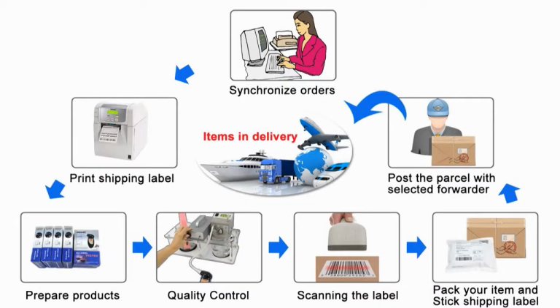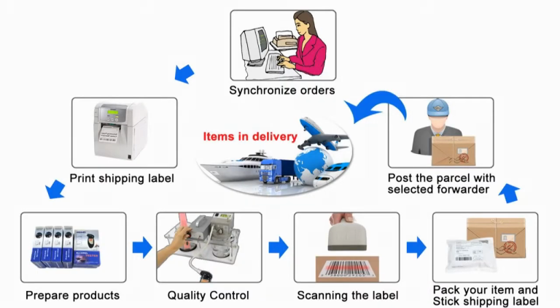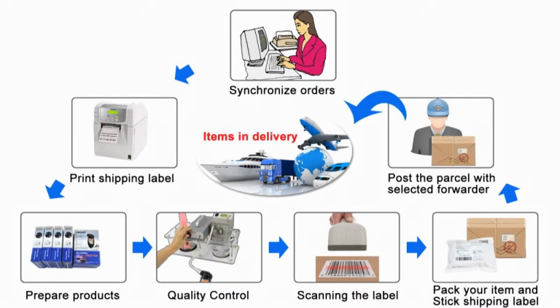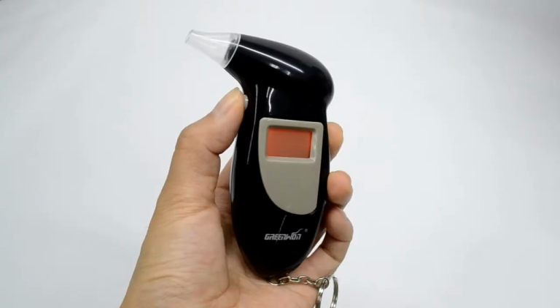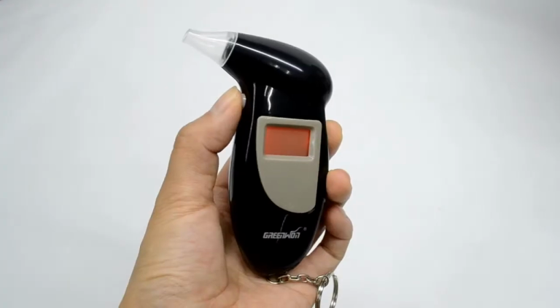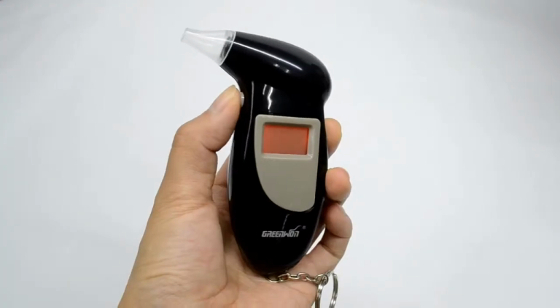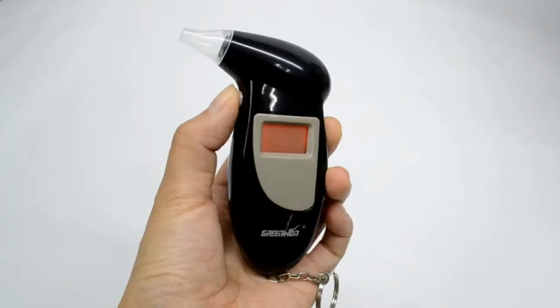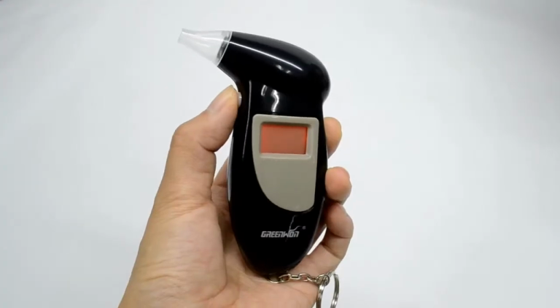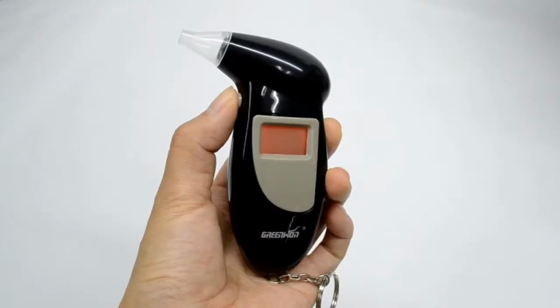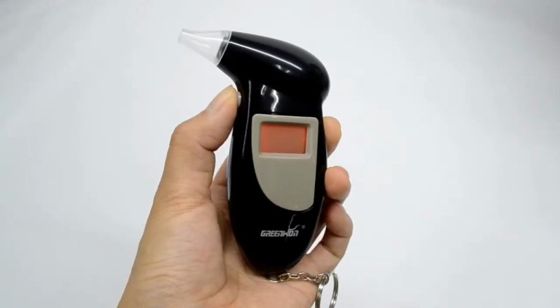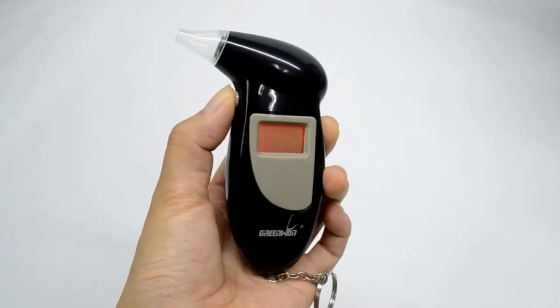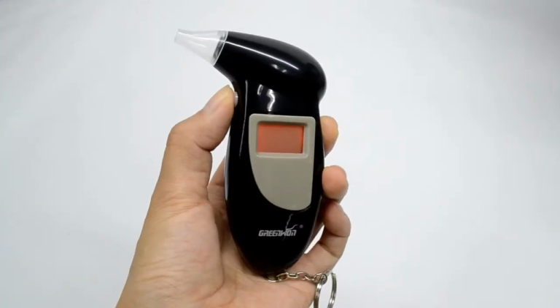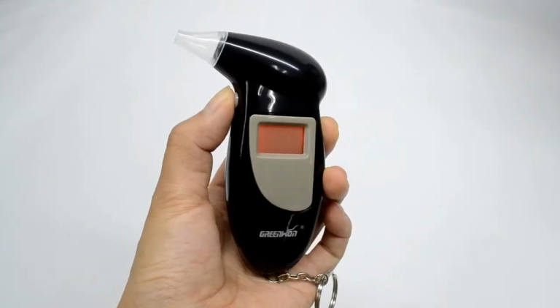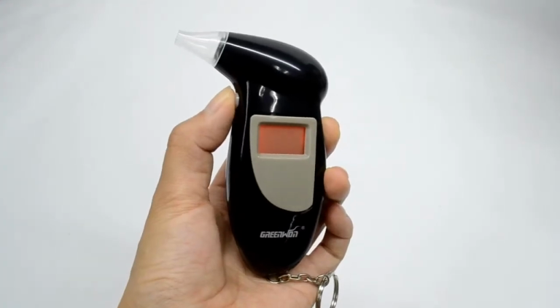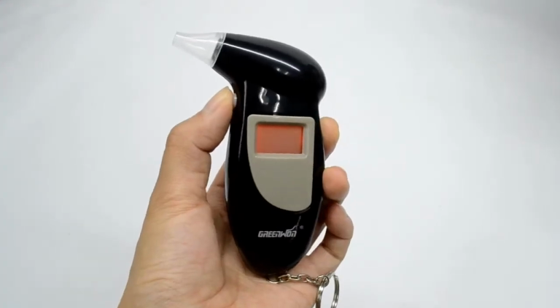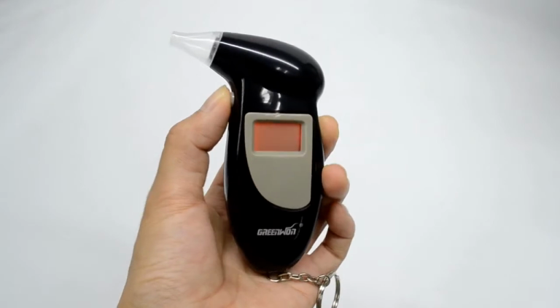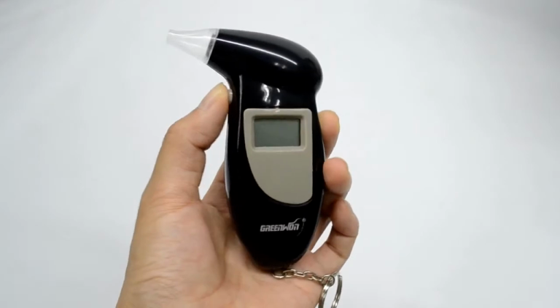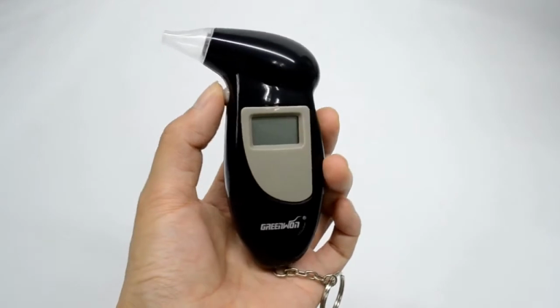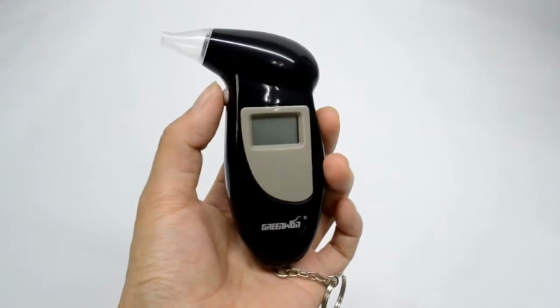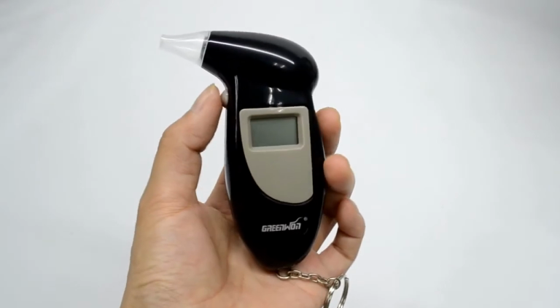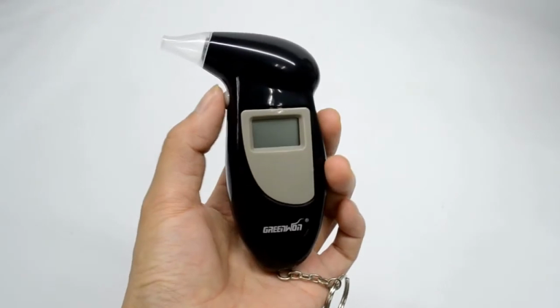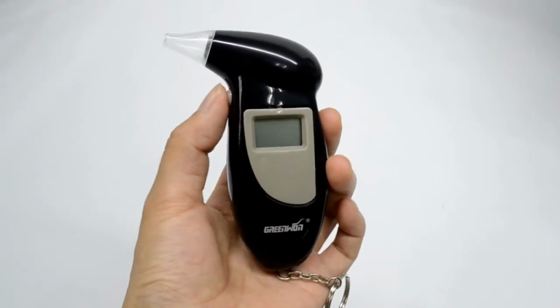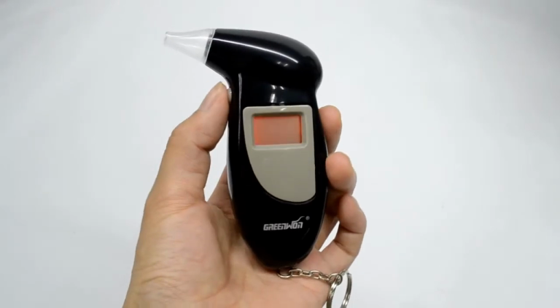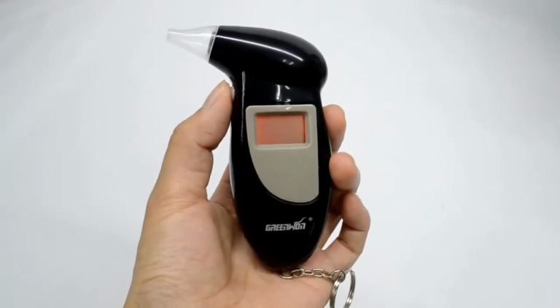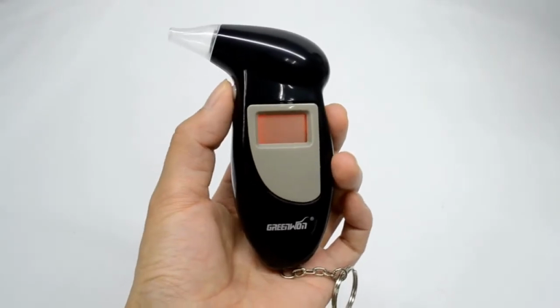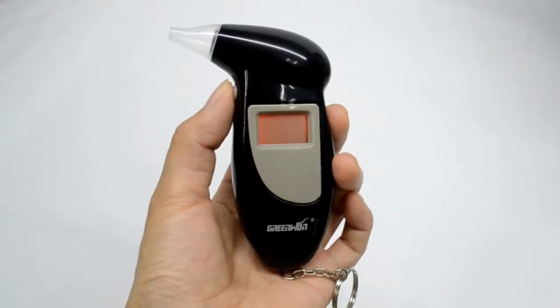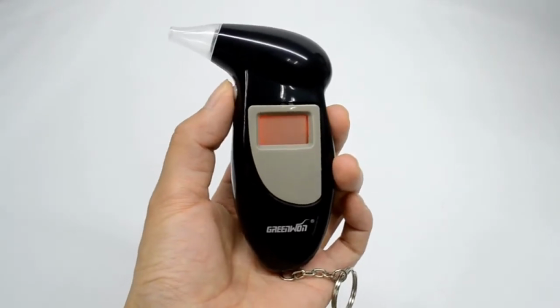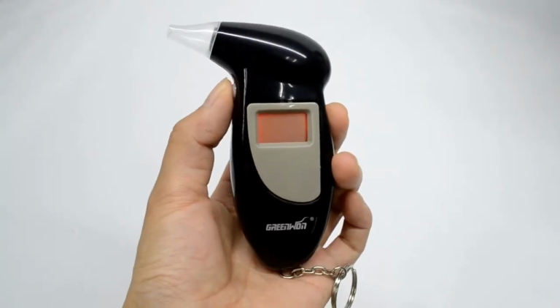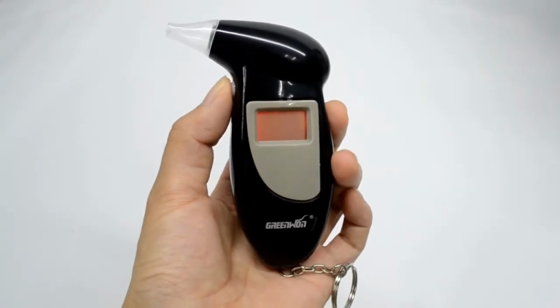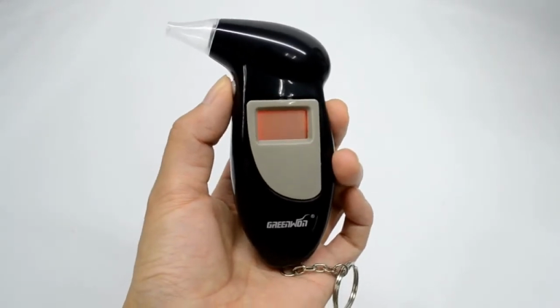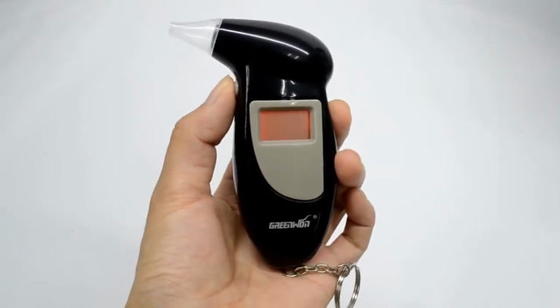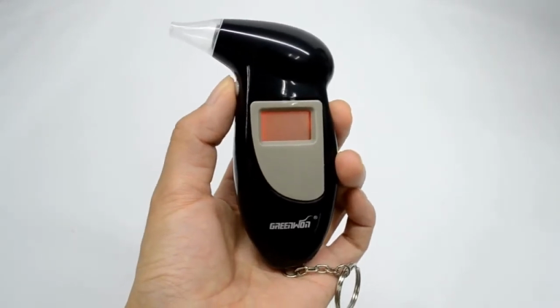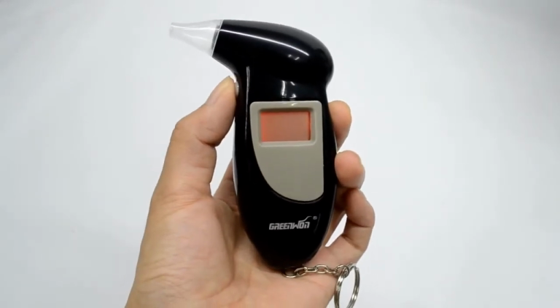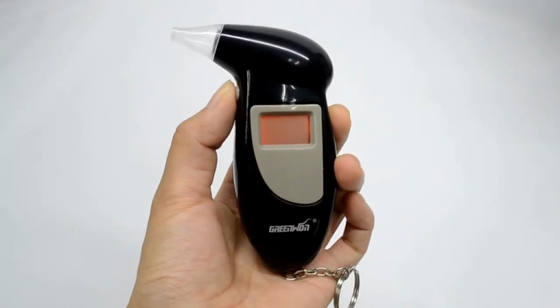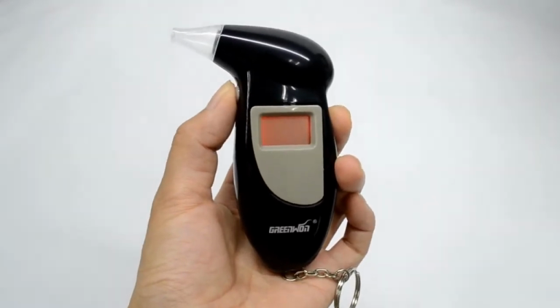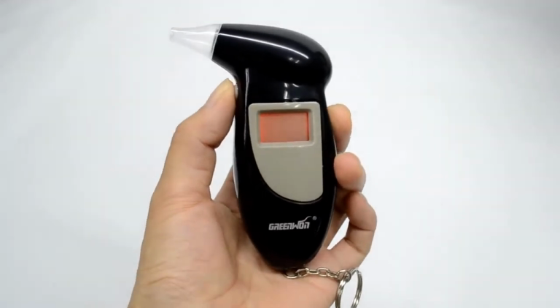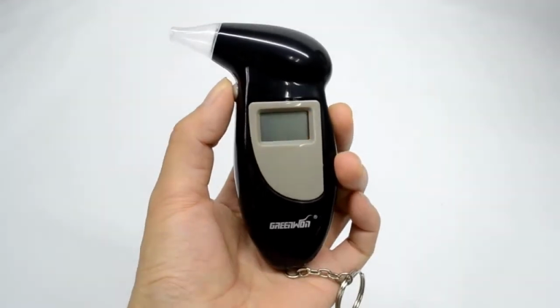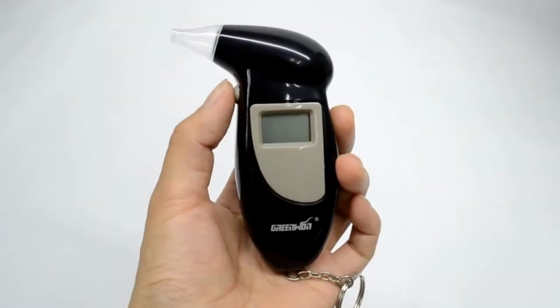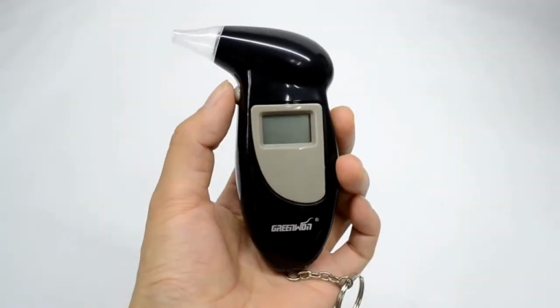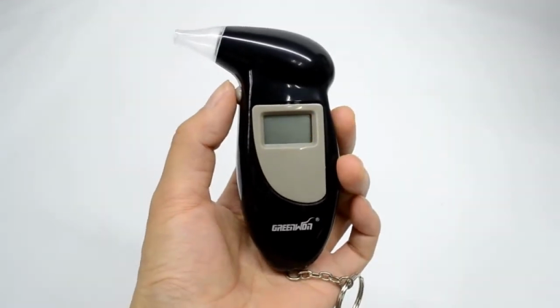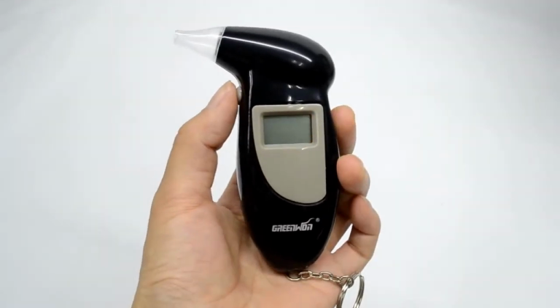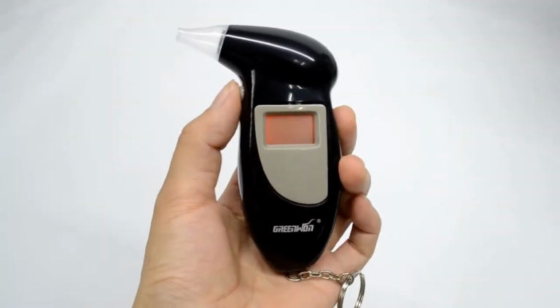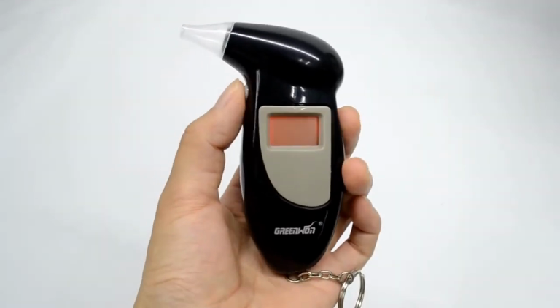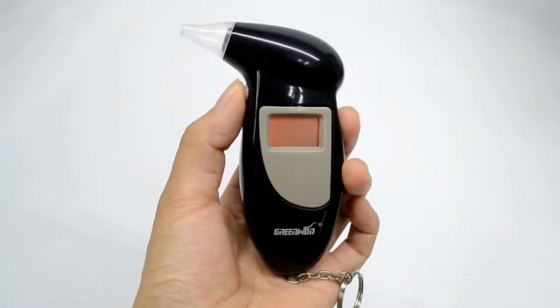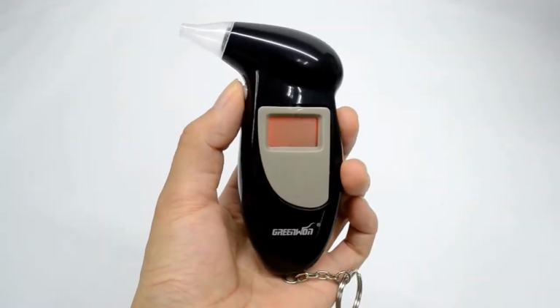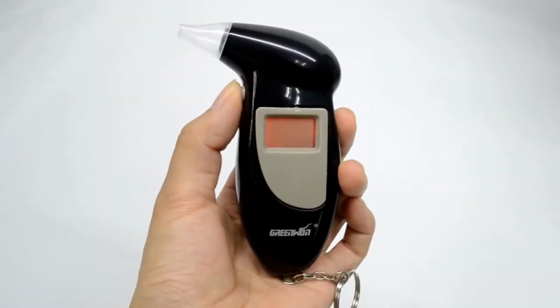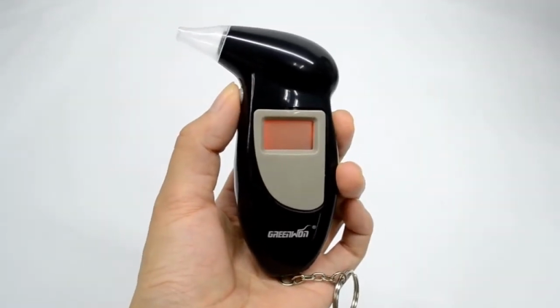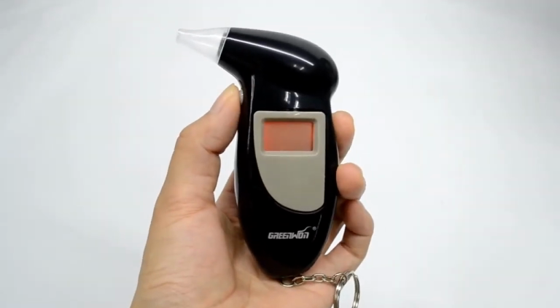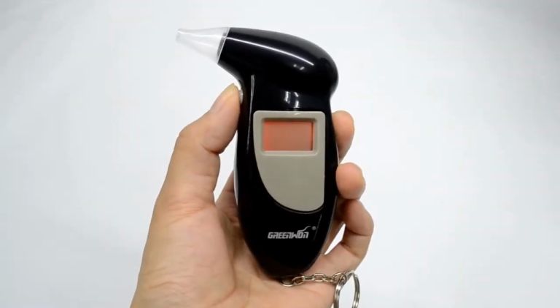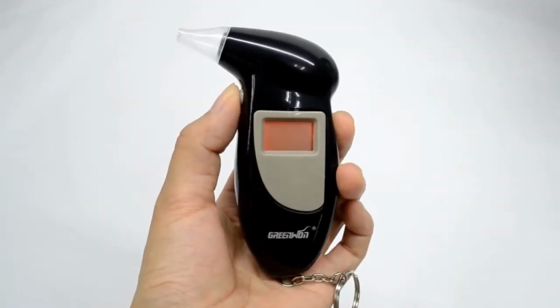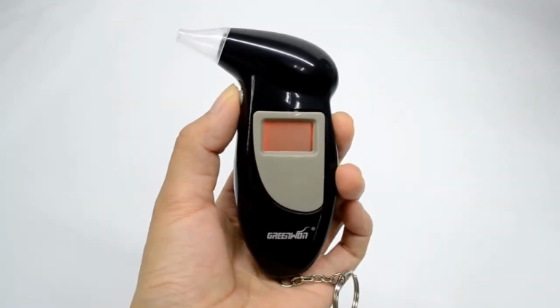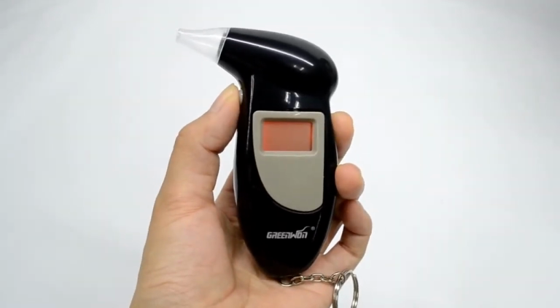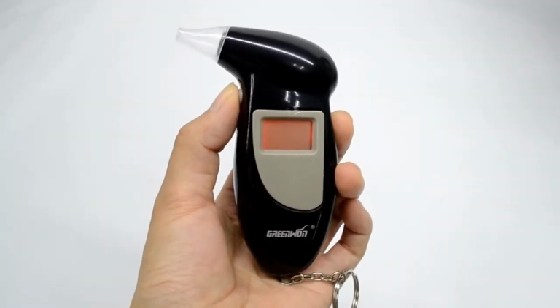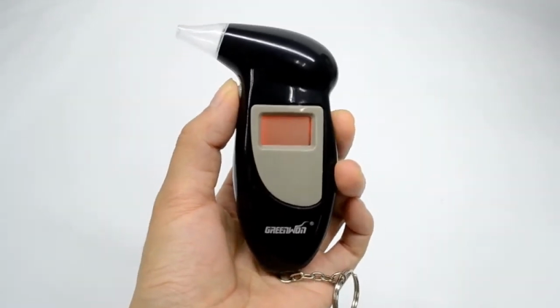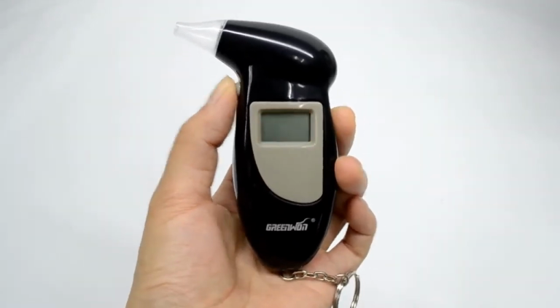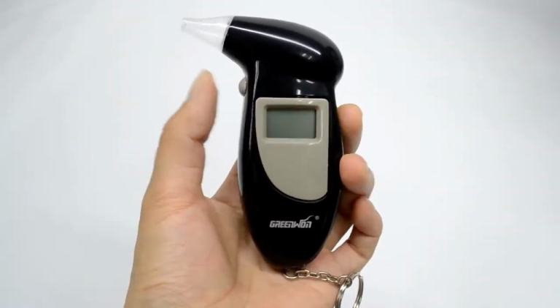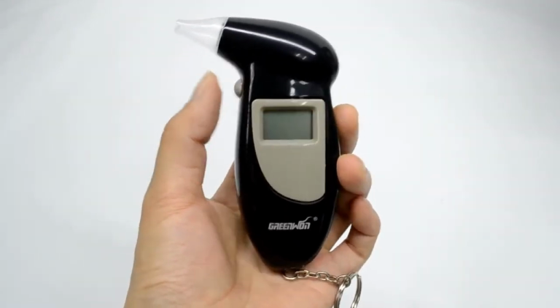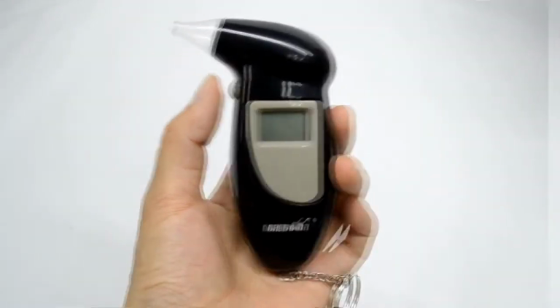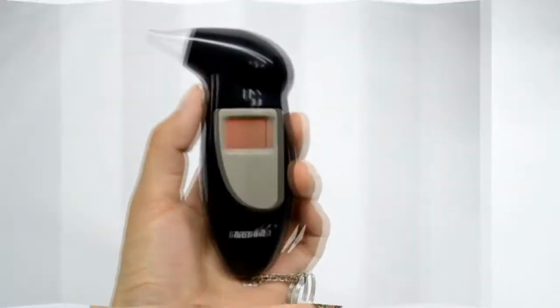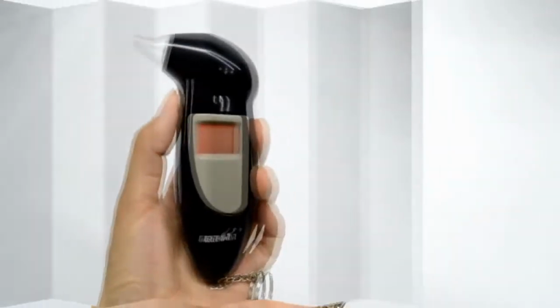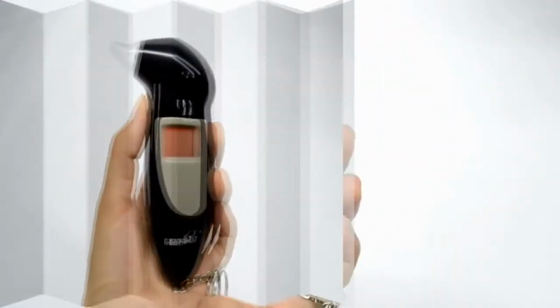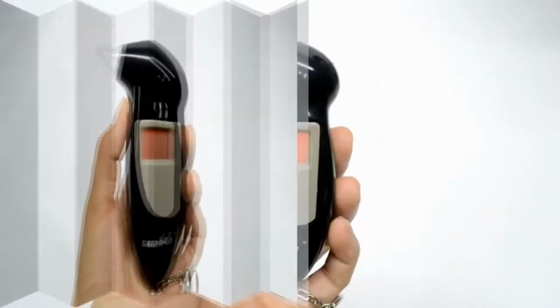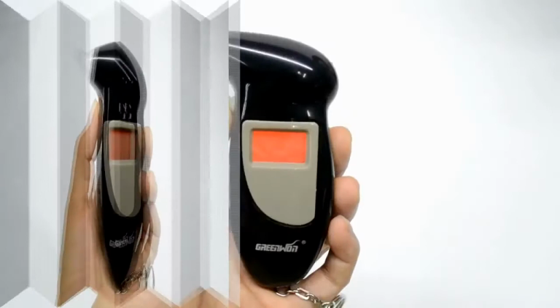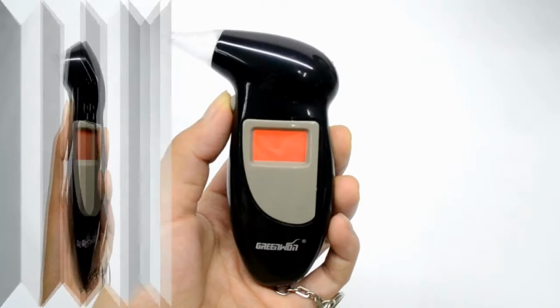Low power without digital display indicates you to replace the batteries before retesting.